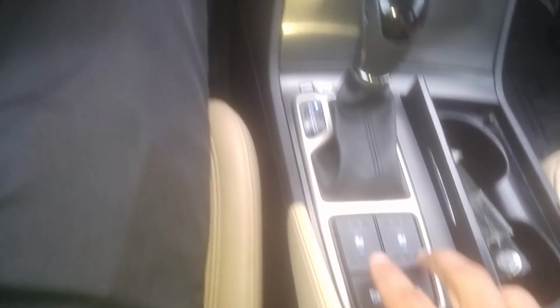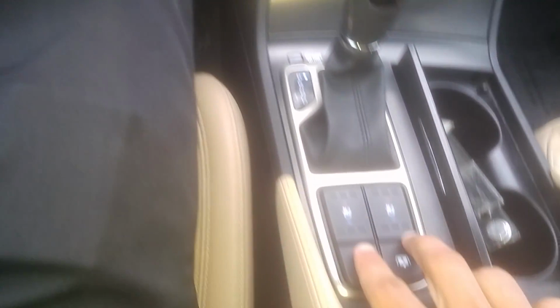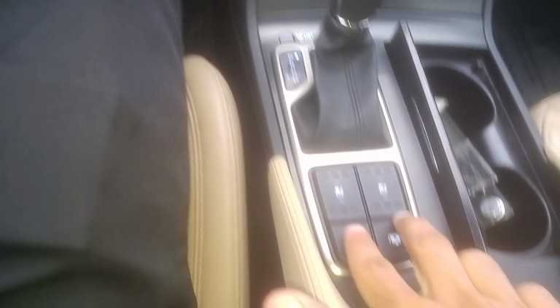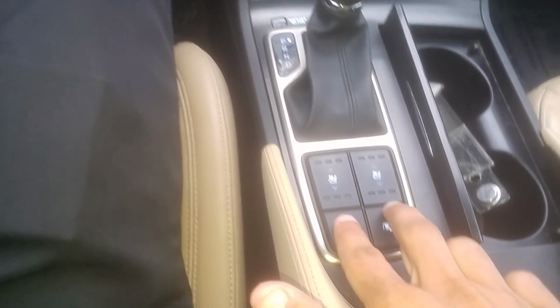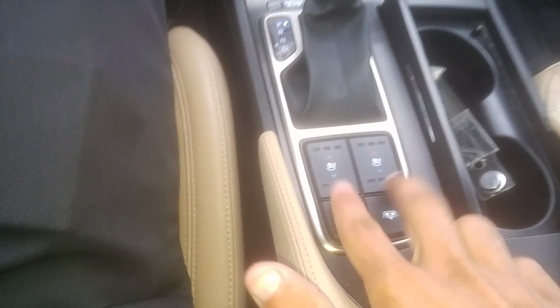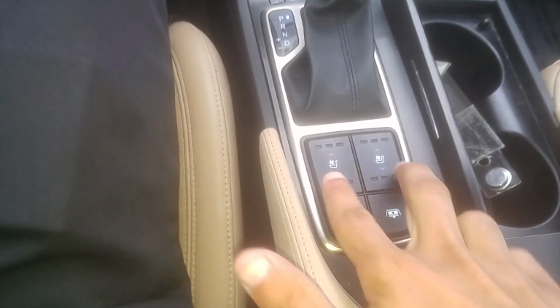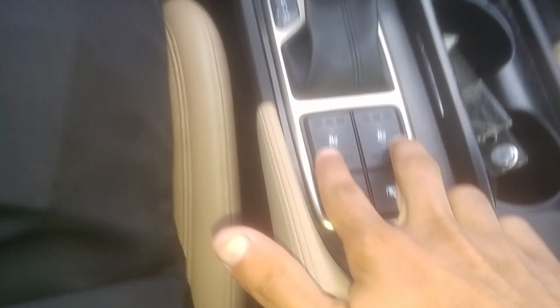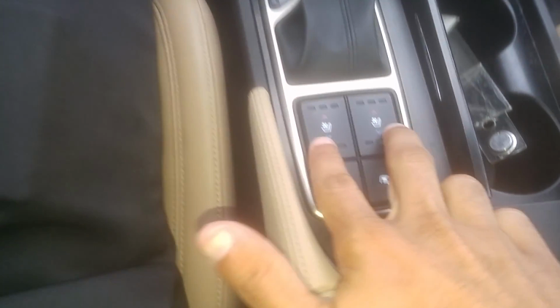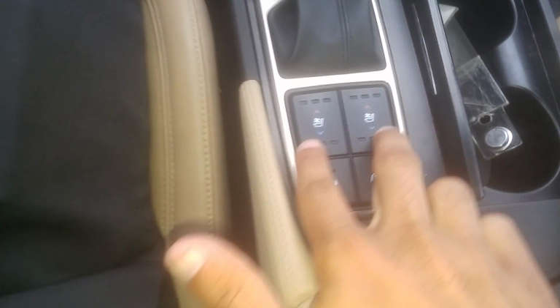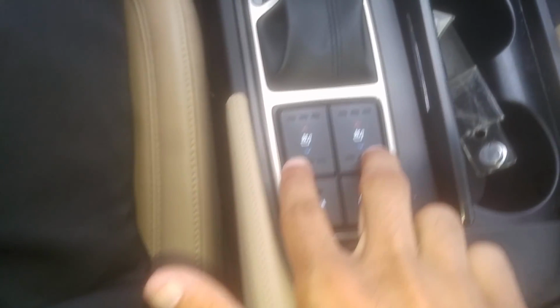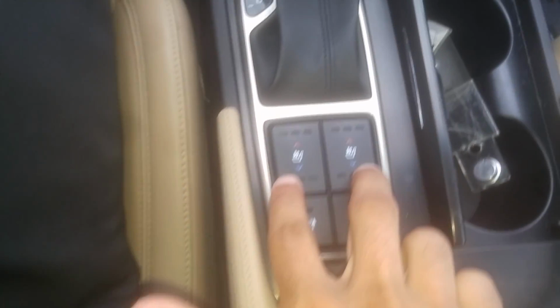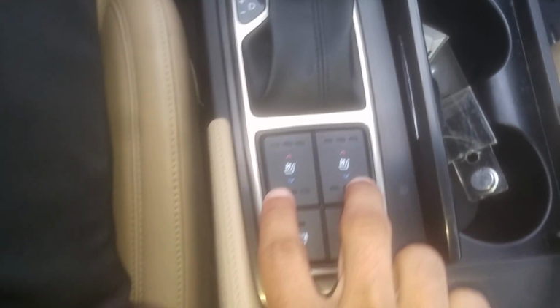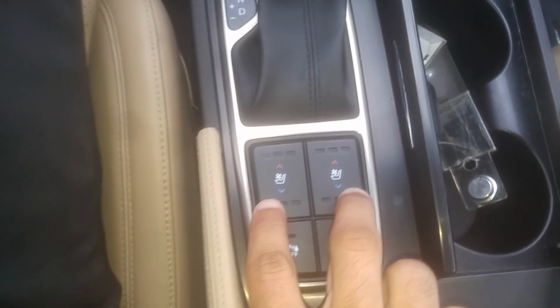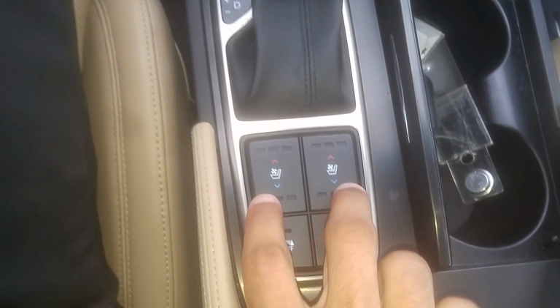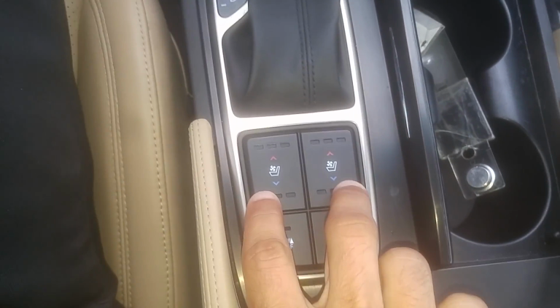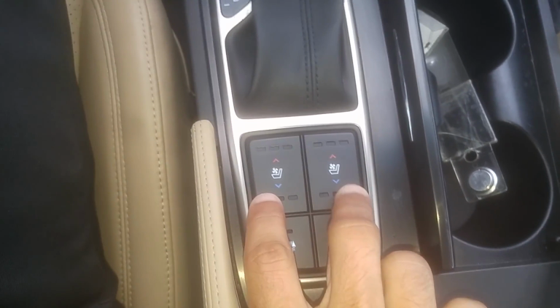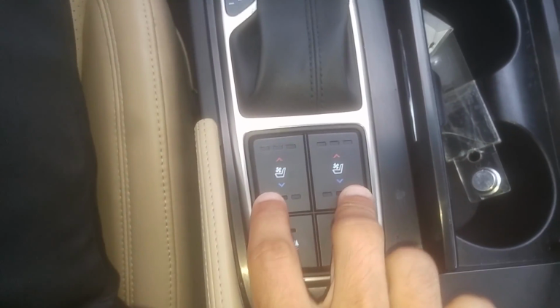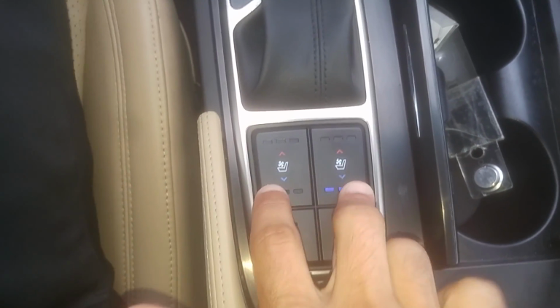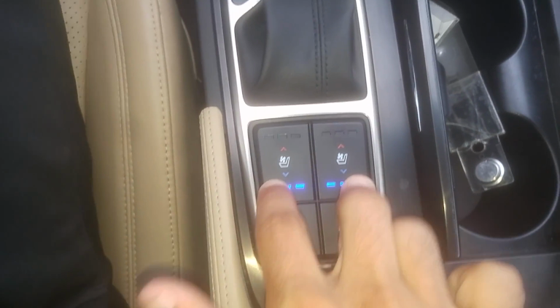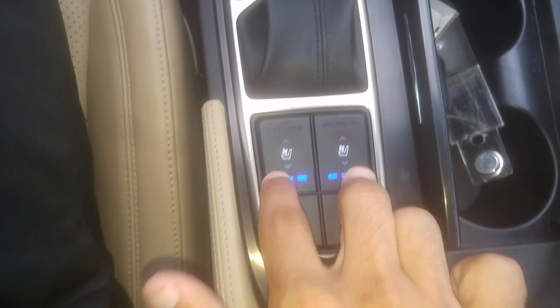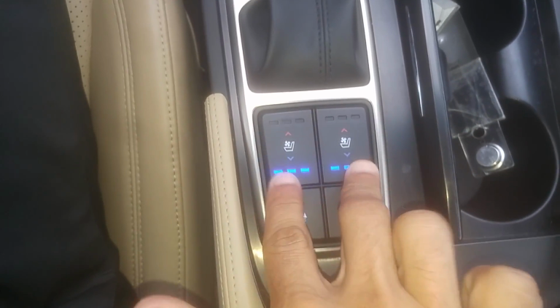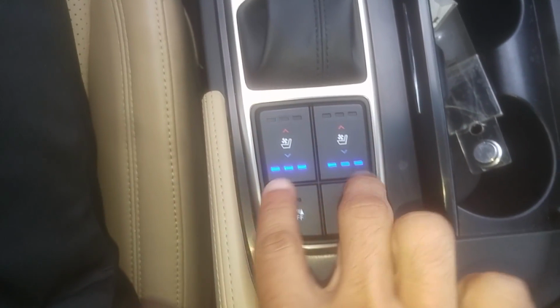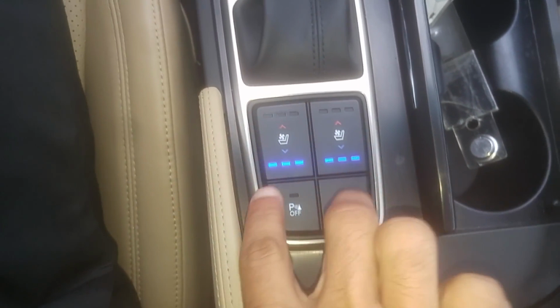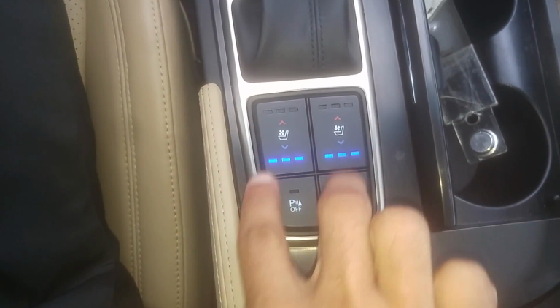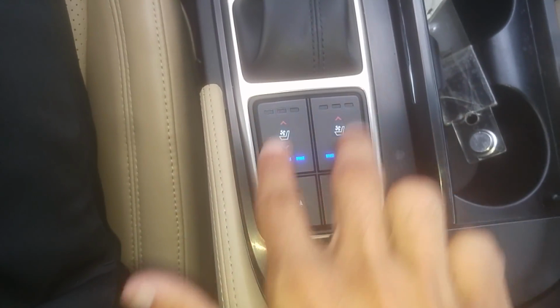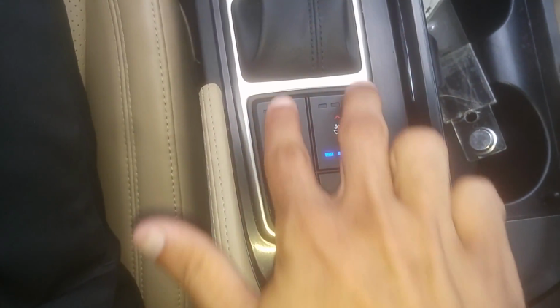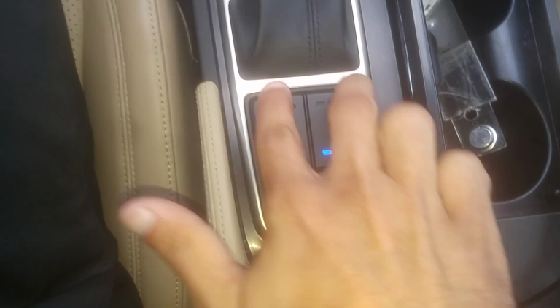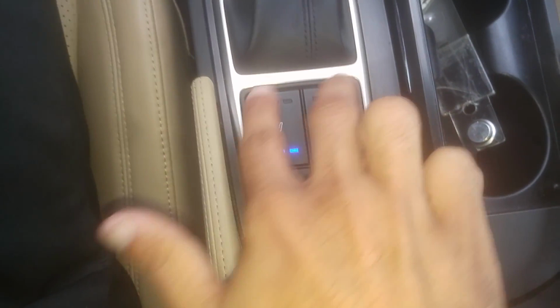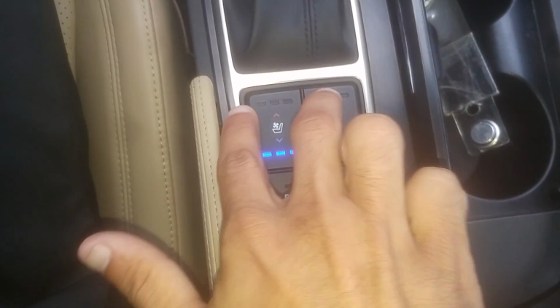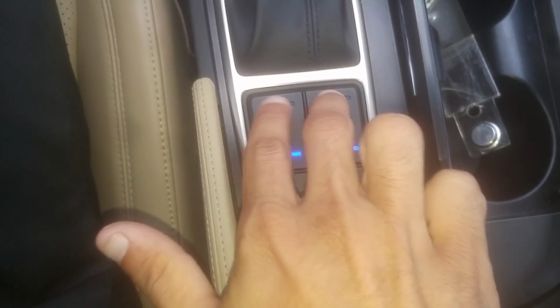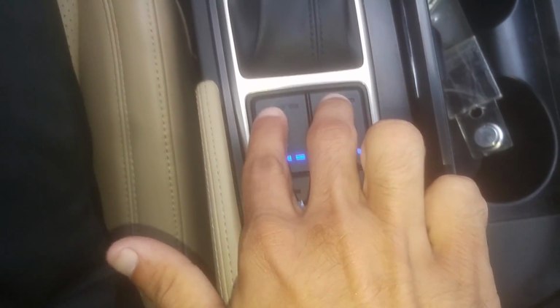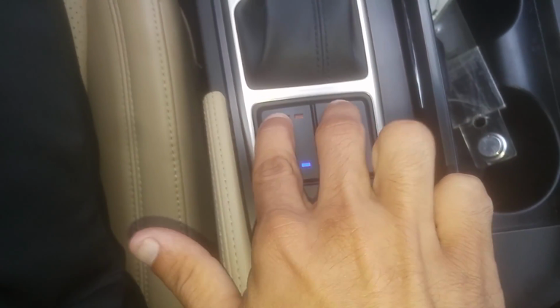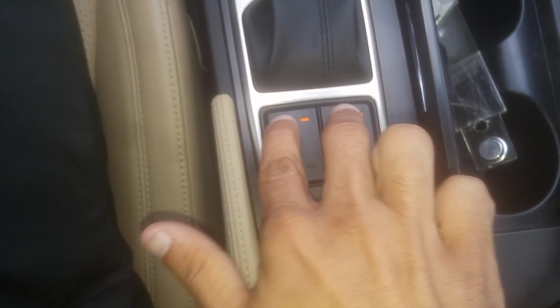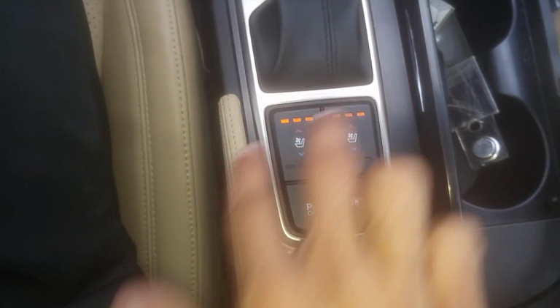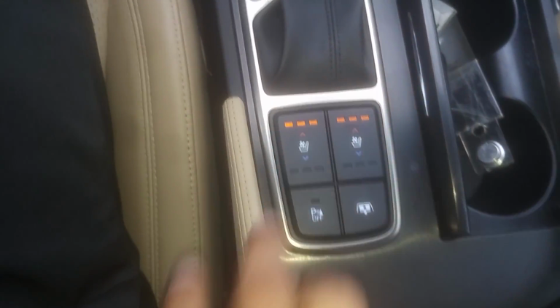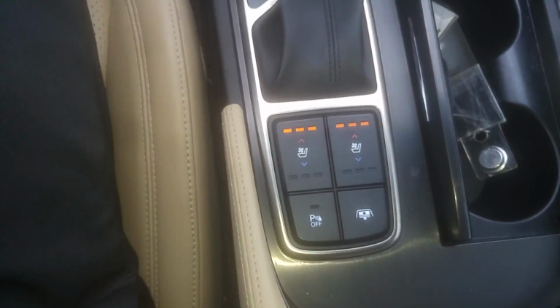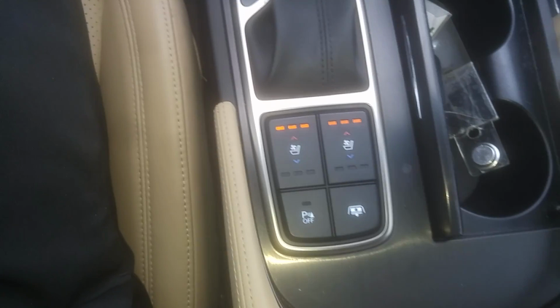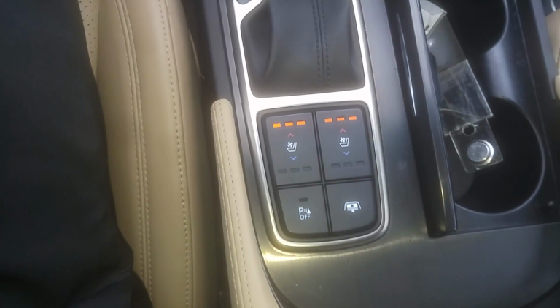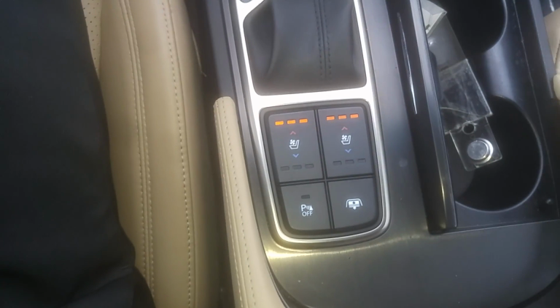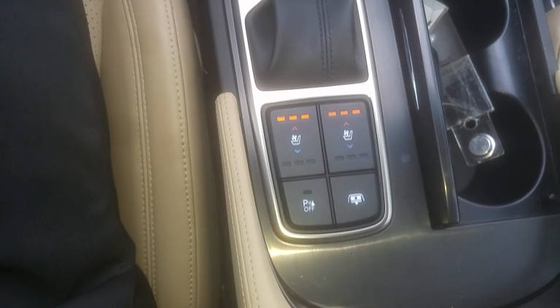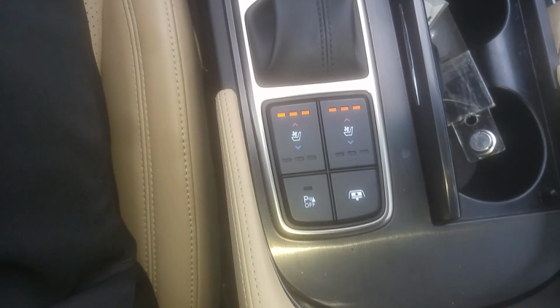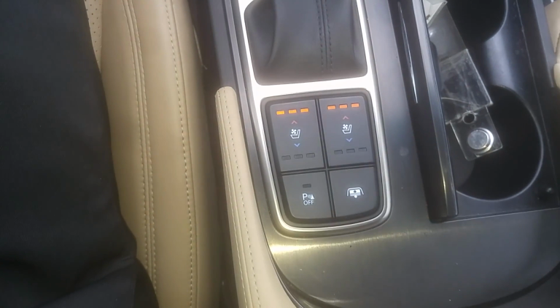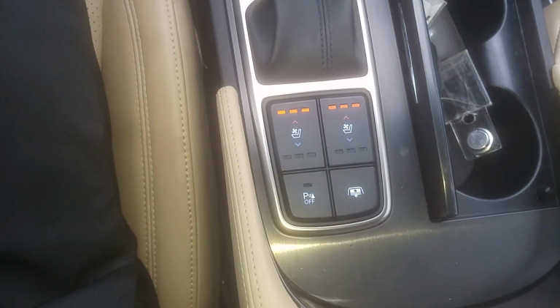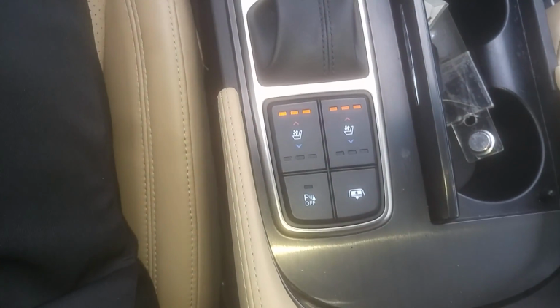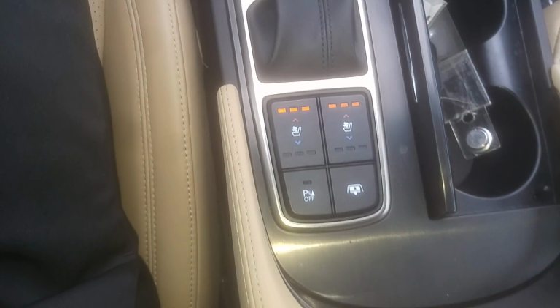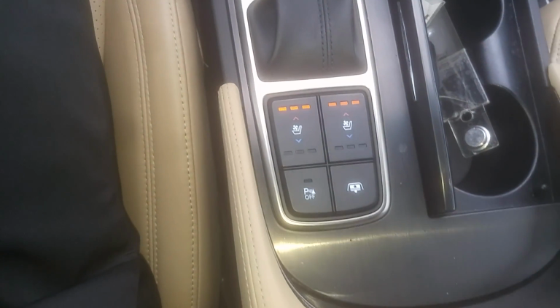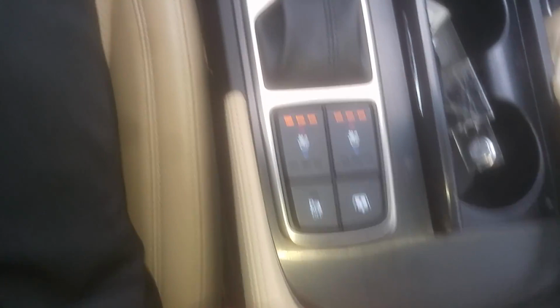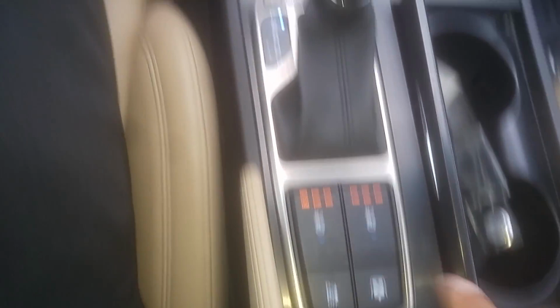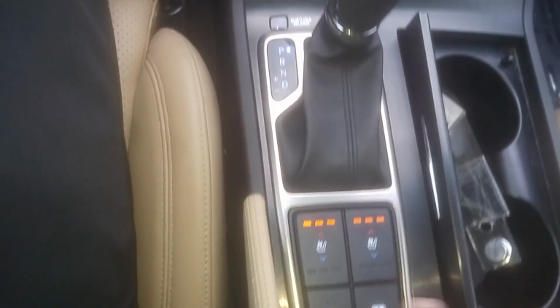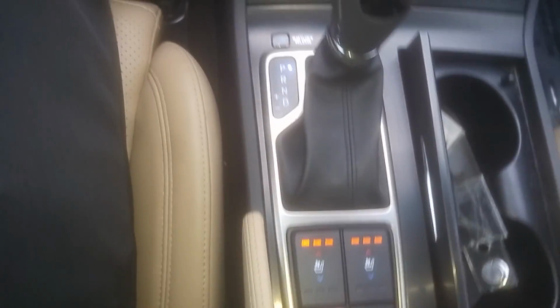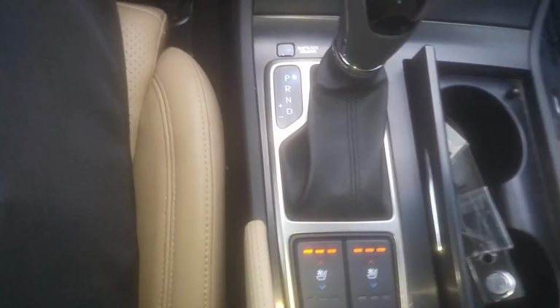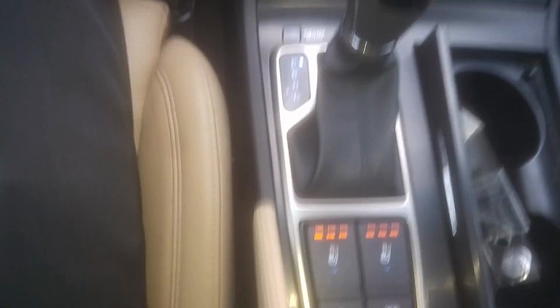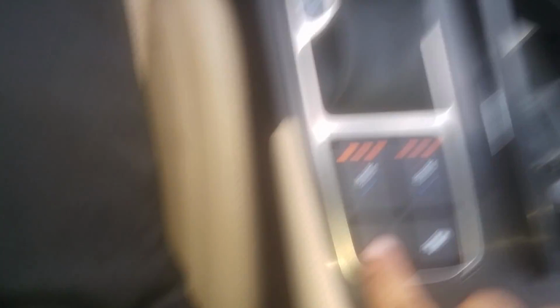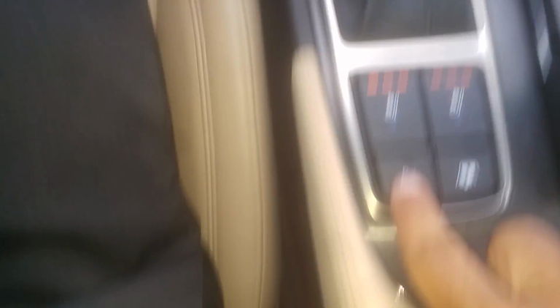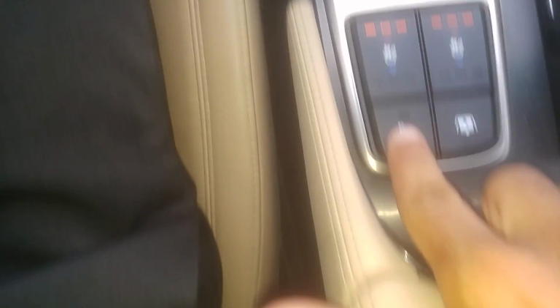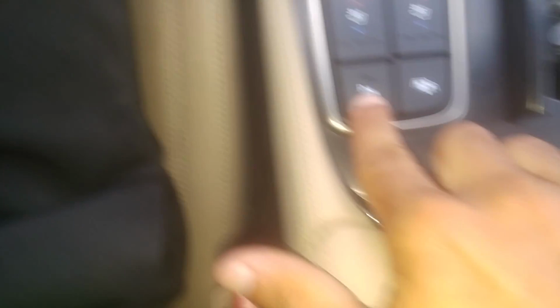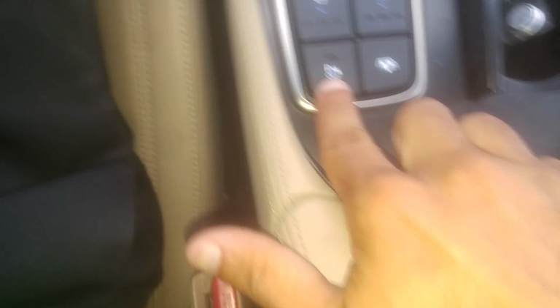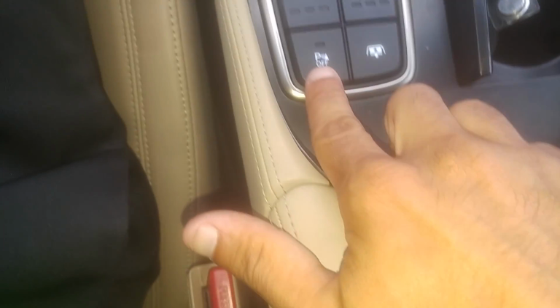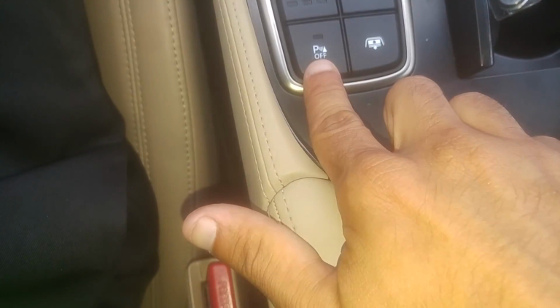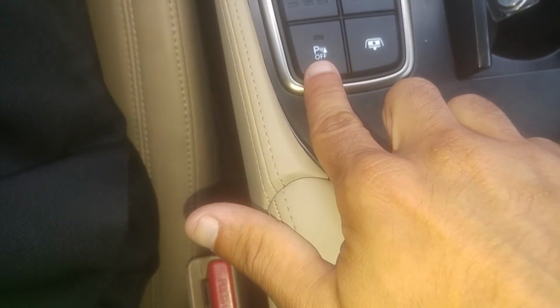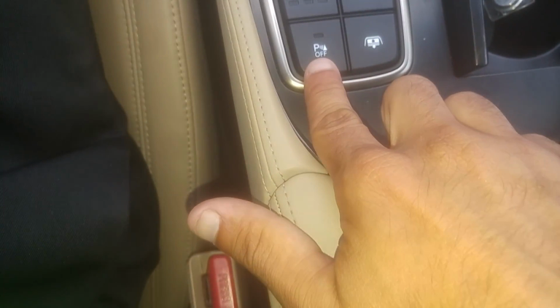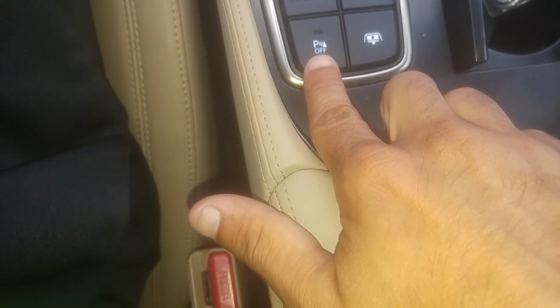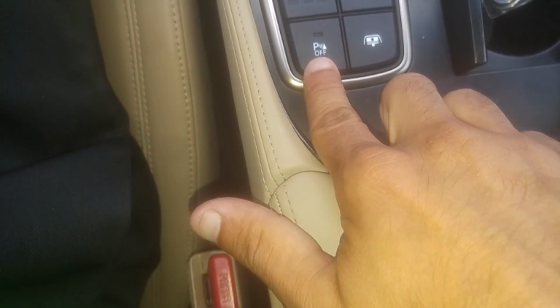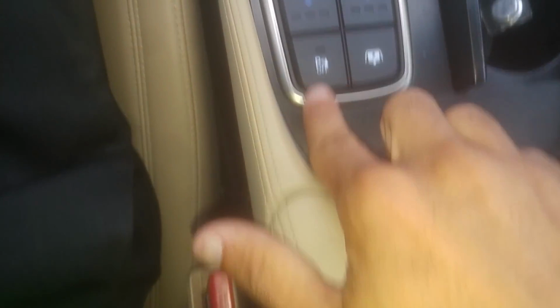Down here you have your air-conditioned seats, as well as your heated seats and parking assist.